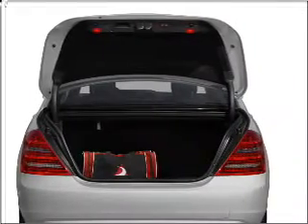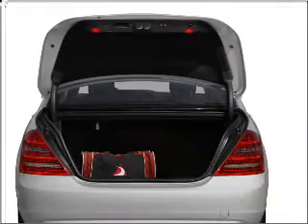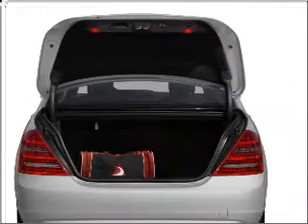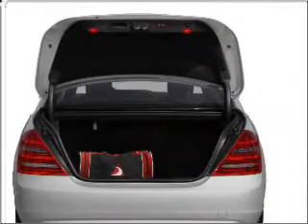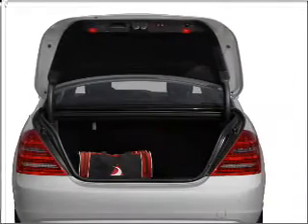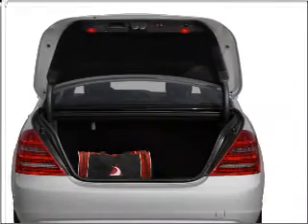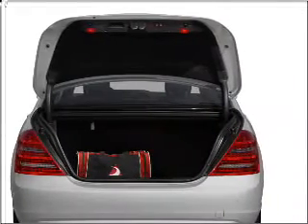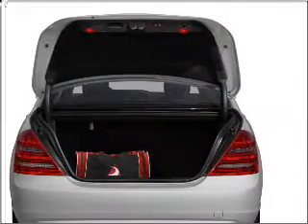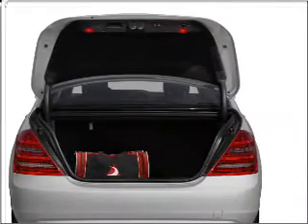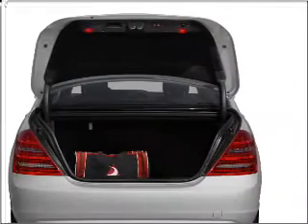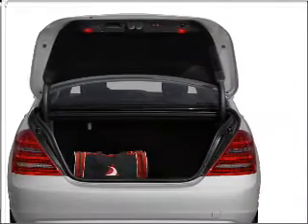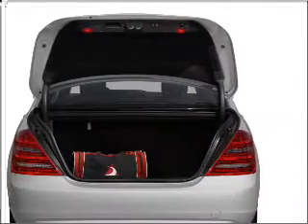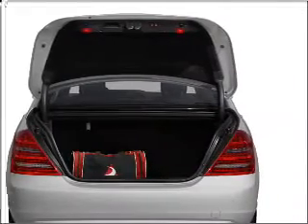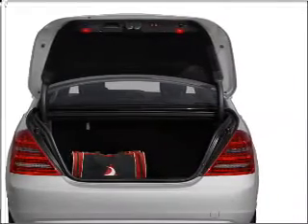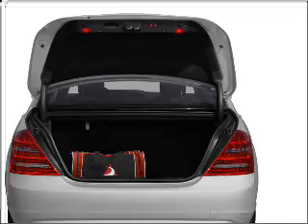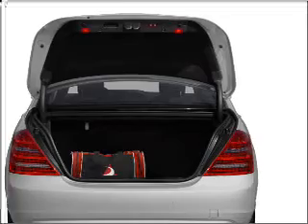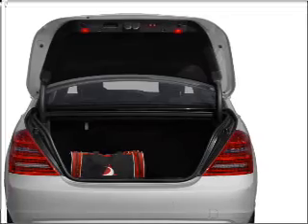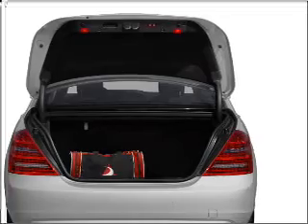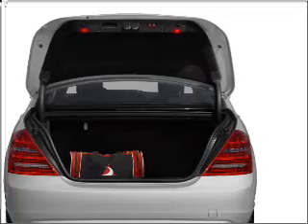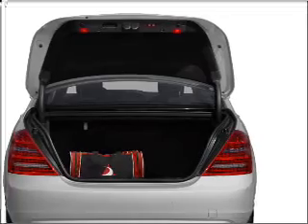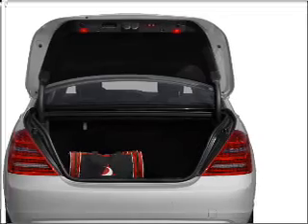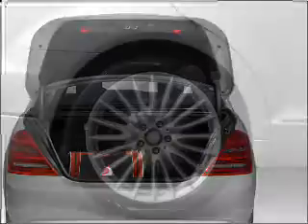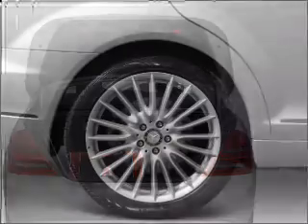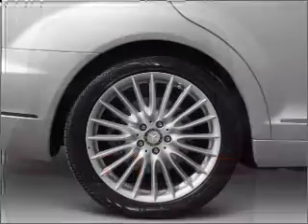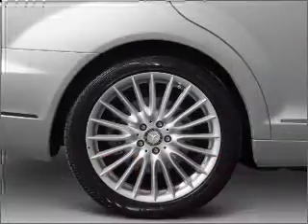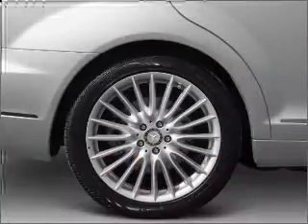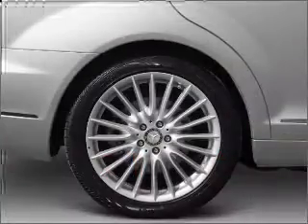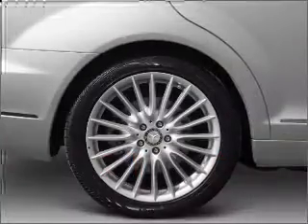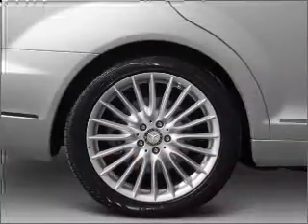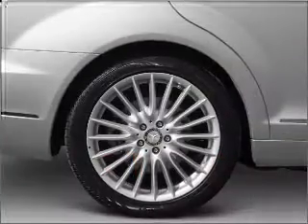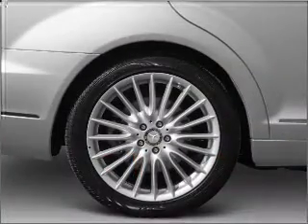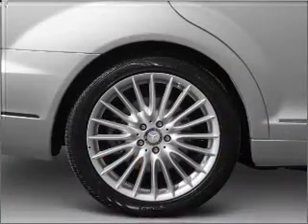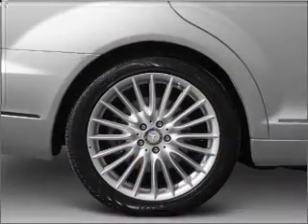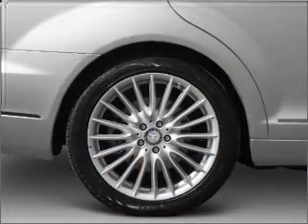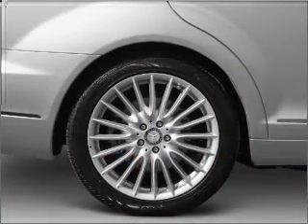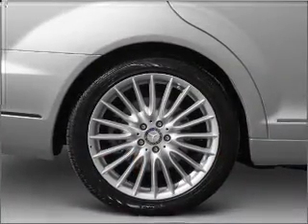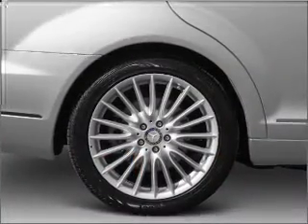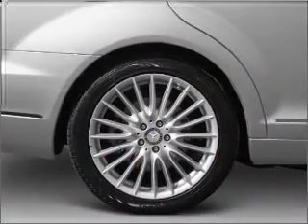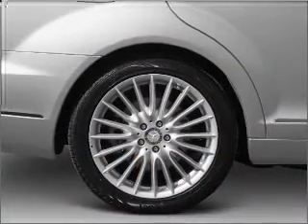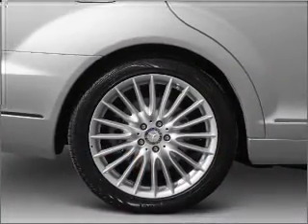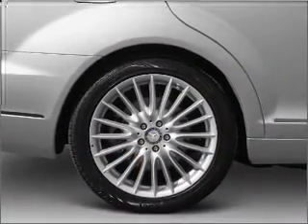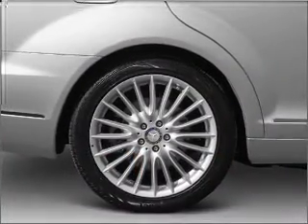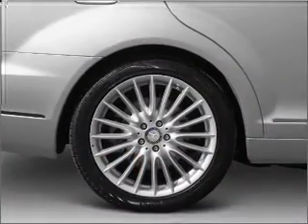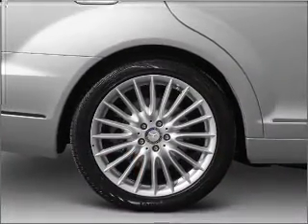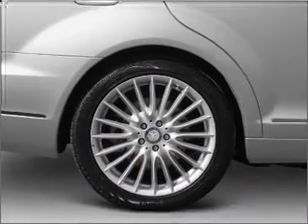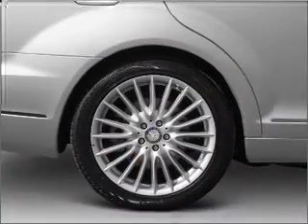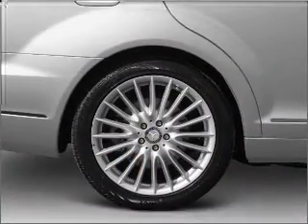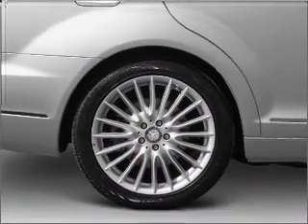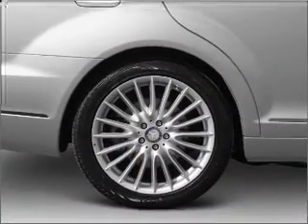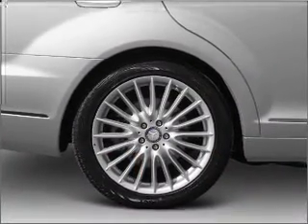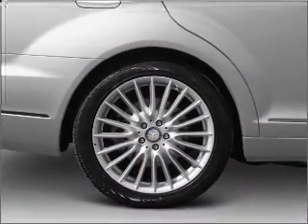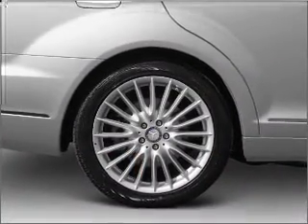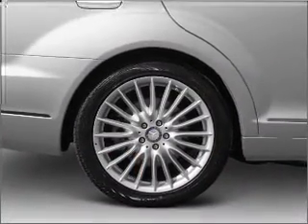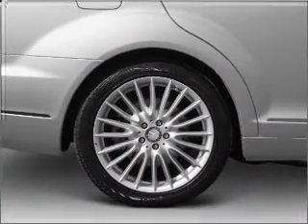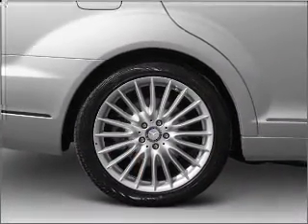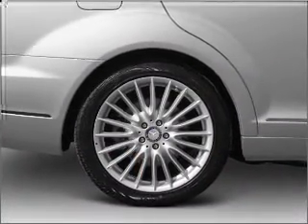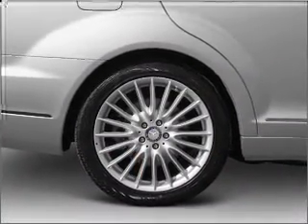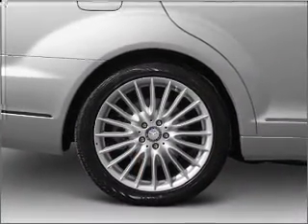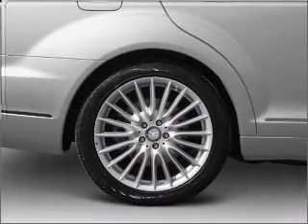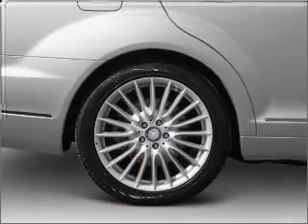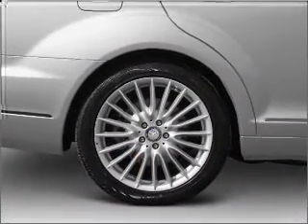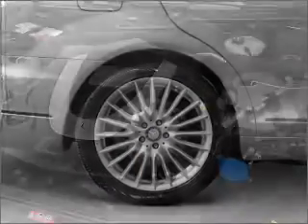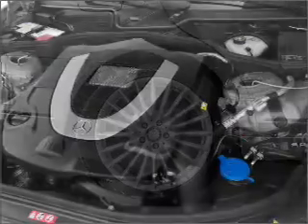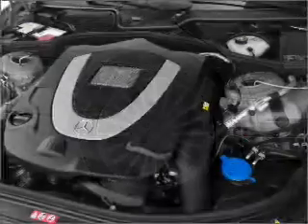Stand out from the crowd with premium wheels. Treat yourself to a premium sound system. The anti-lock braking system will keep you safe on the road.